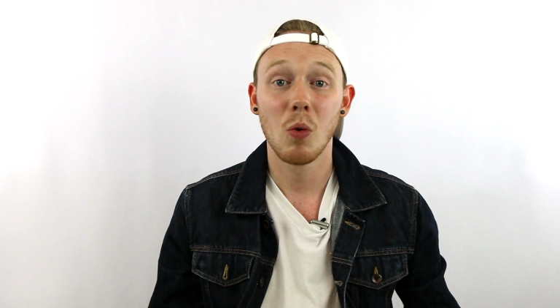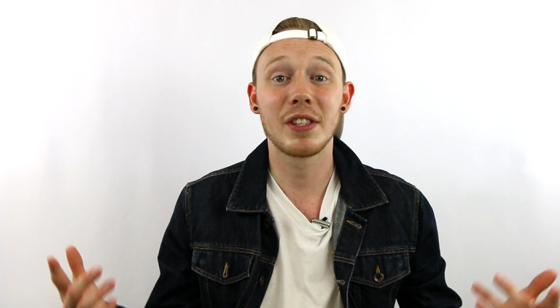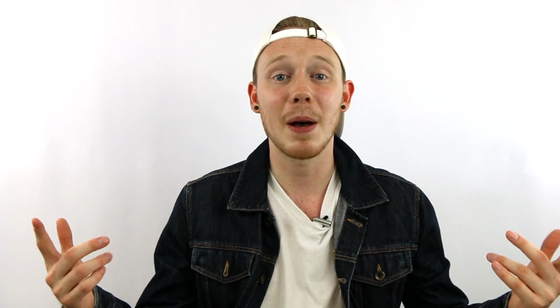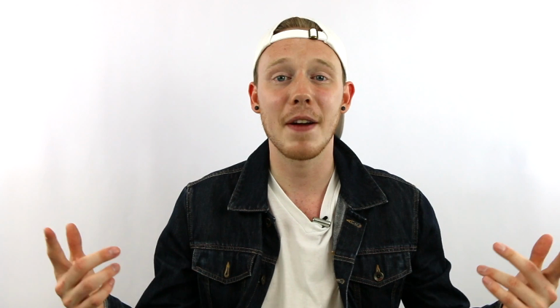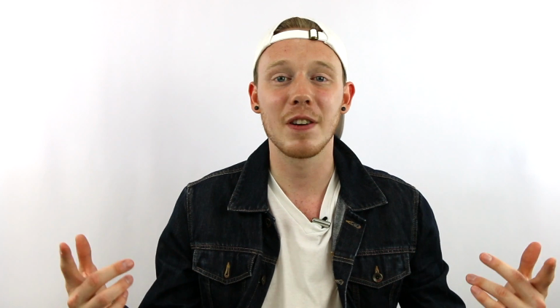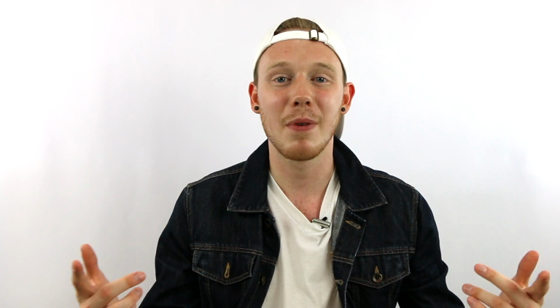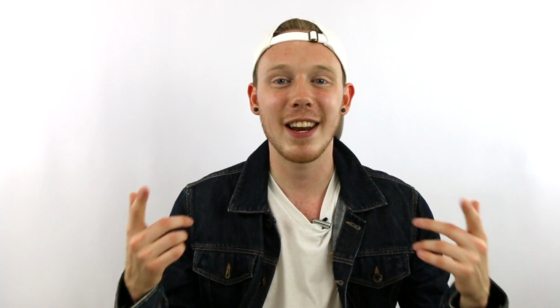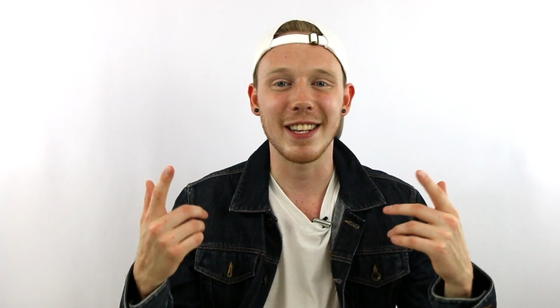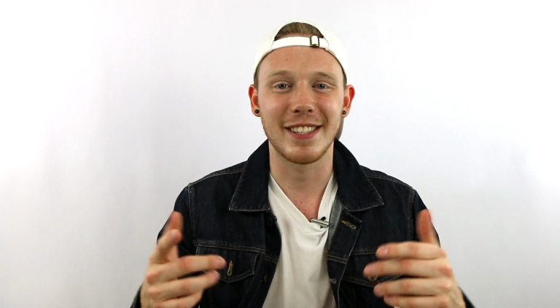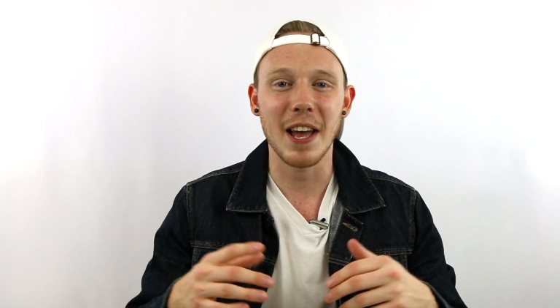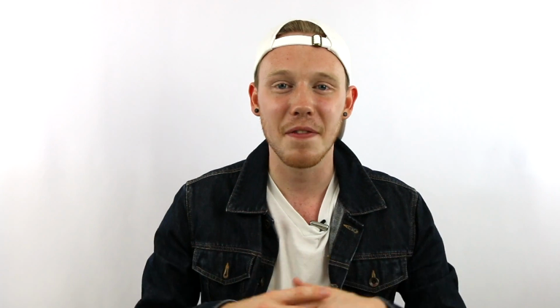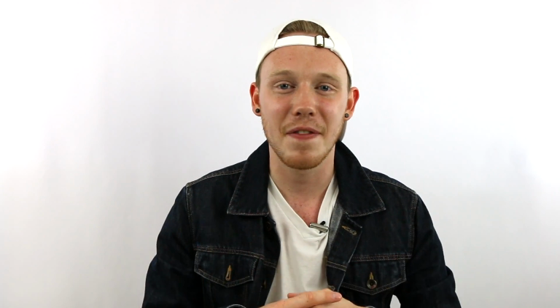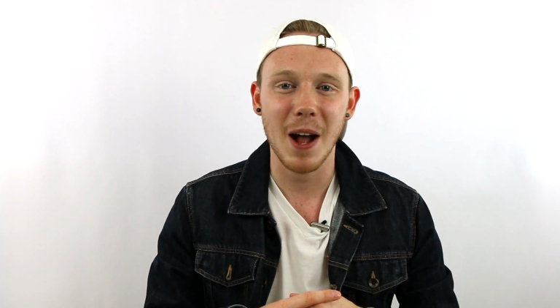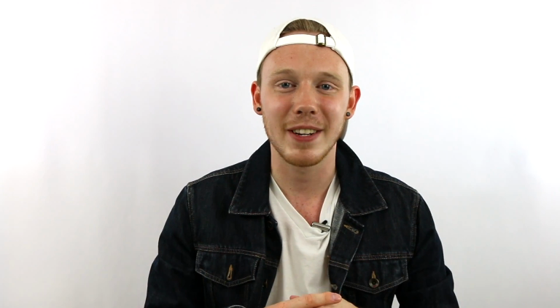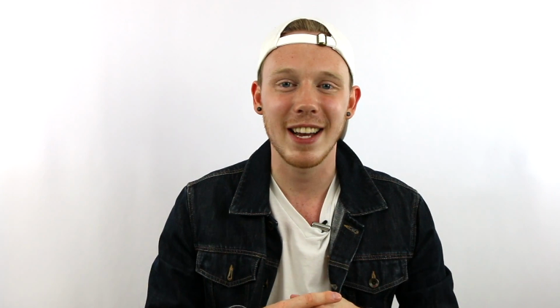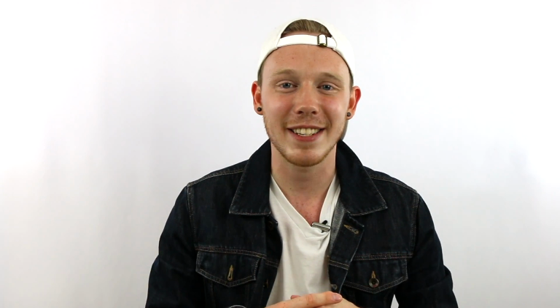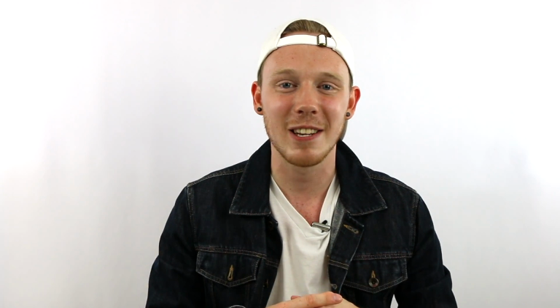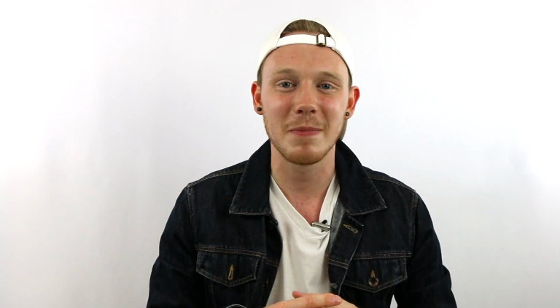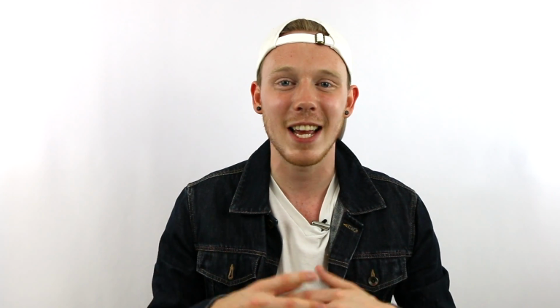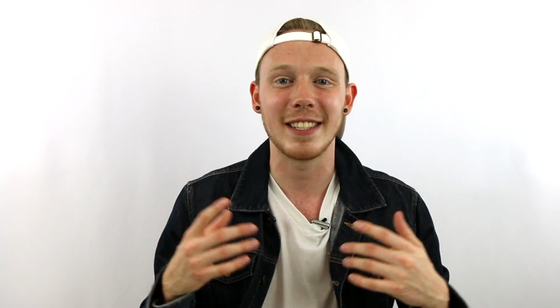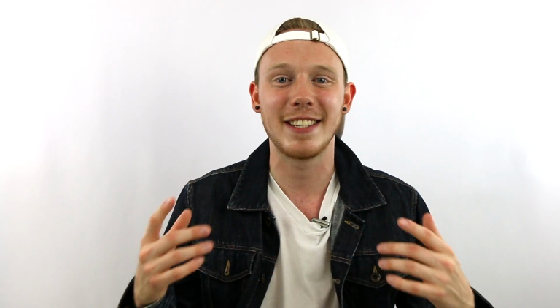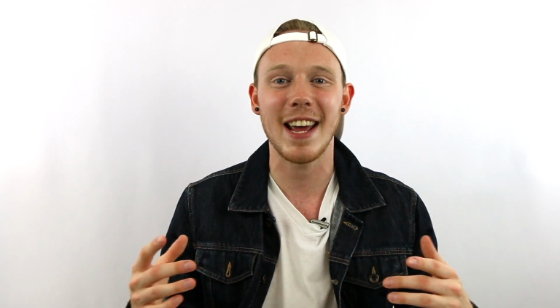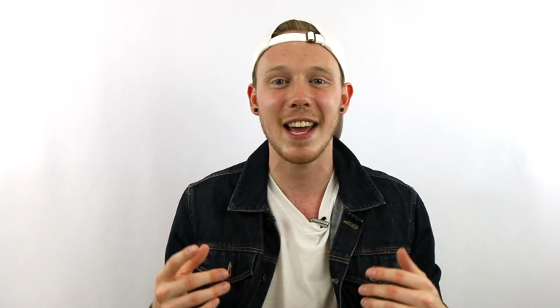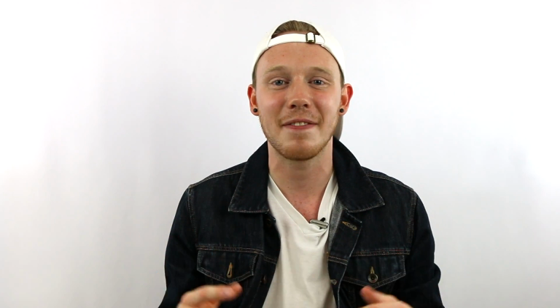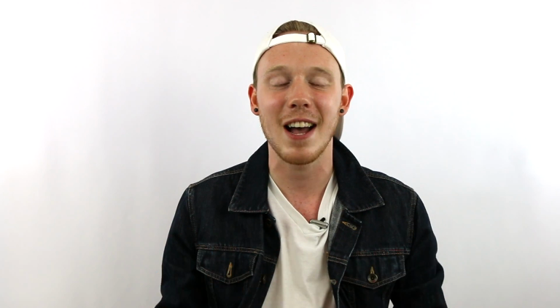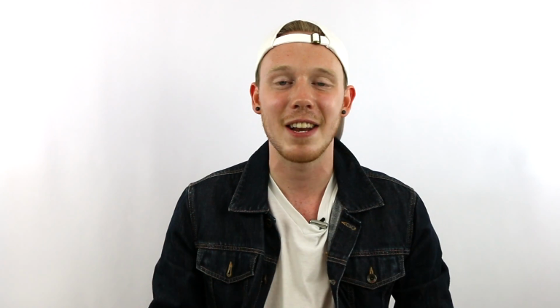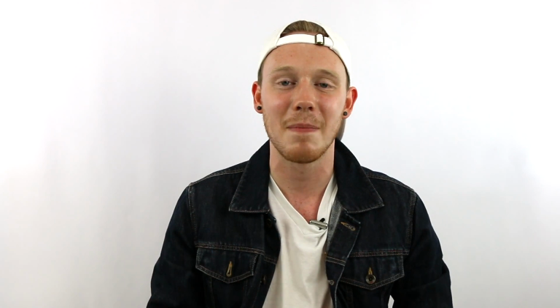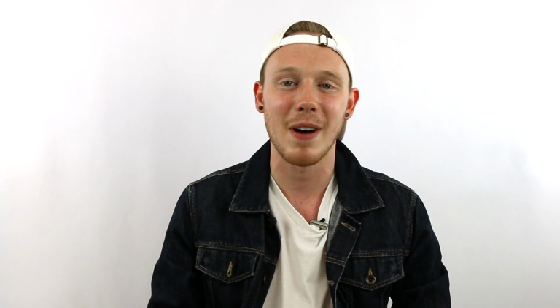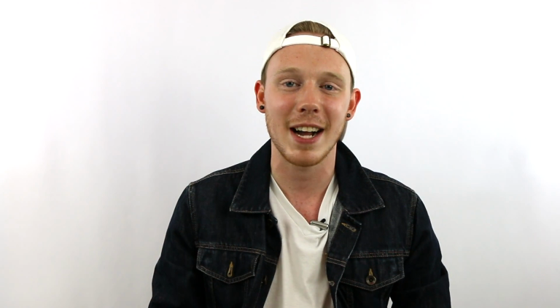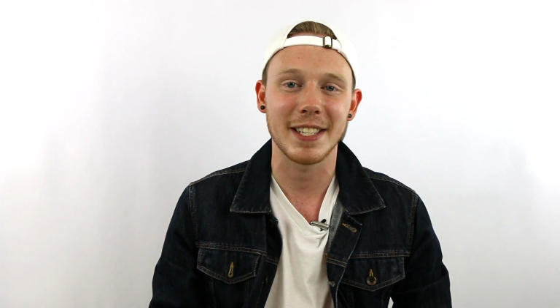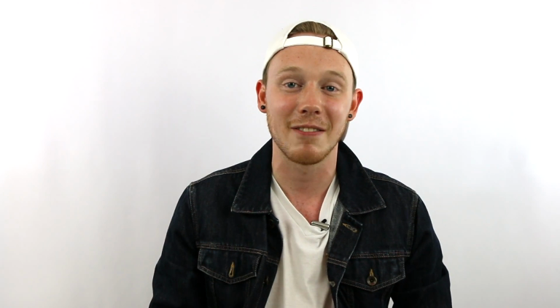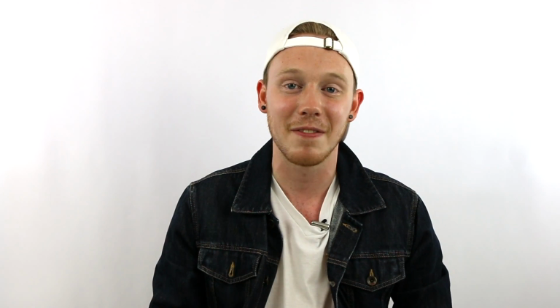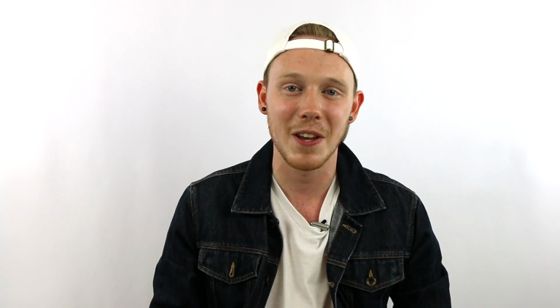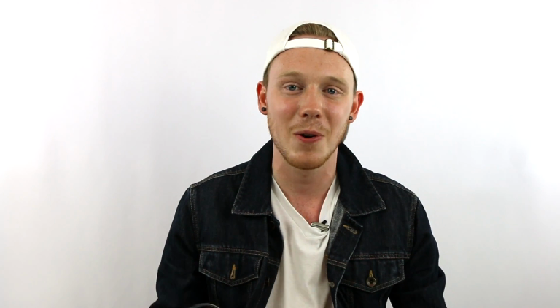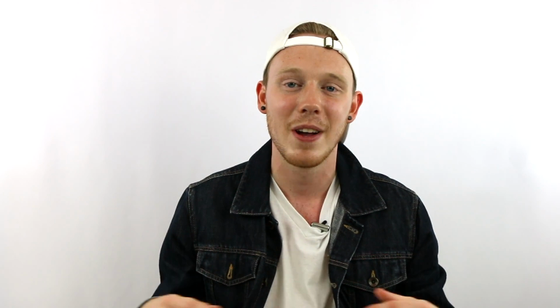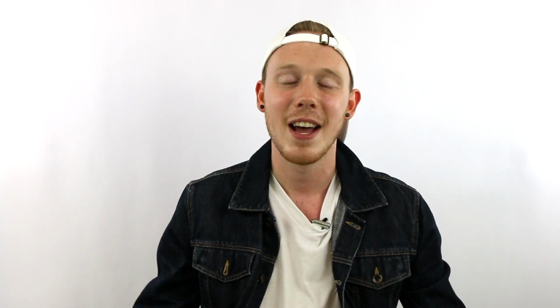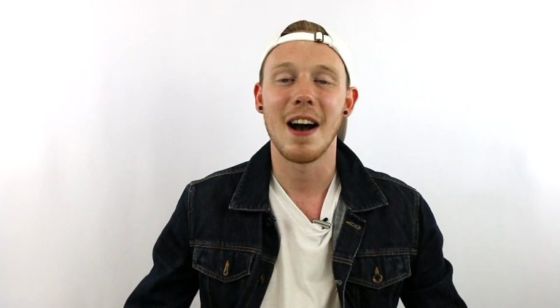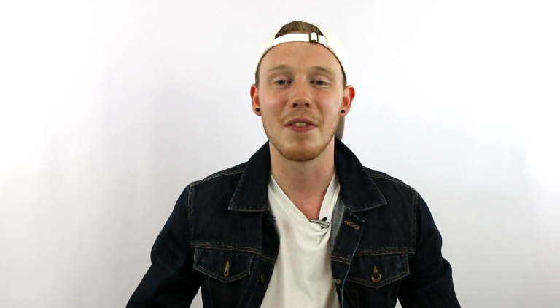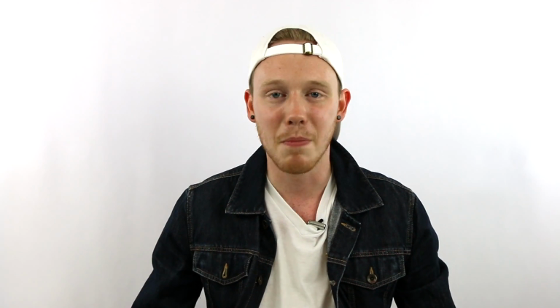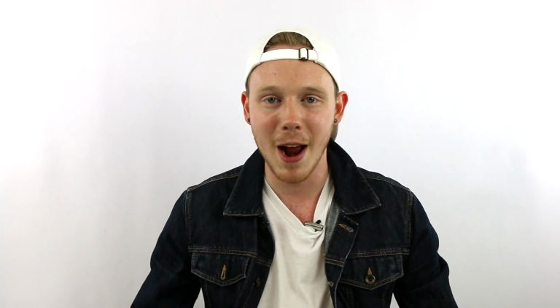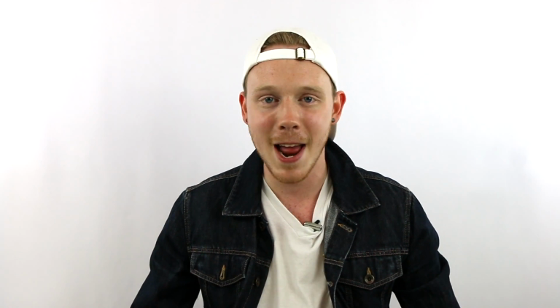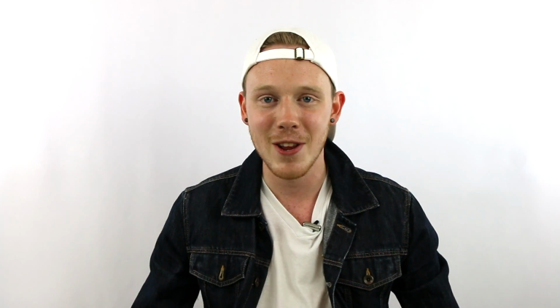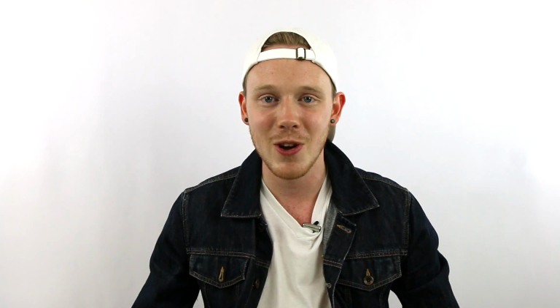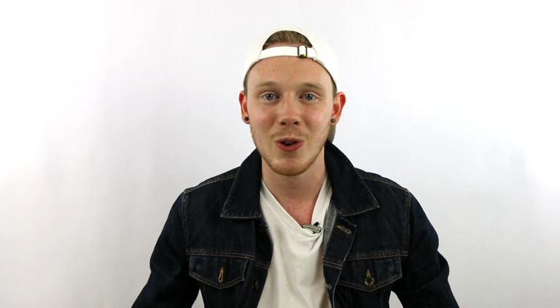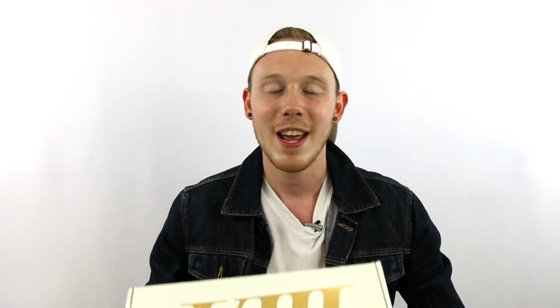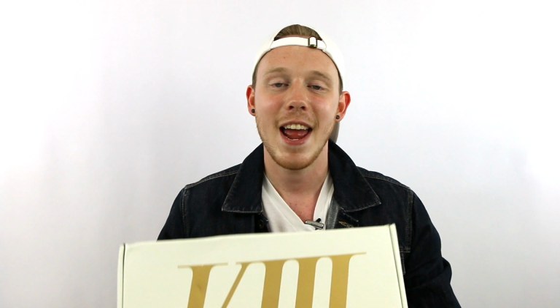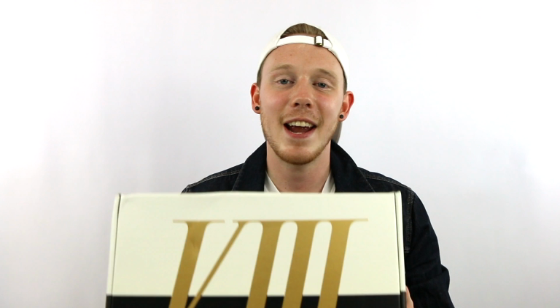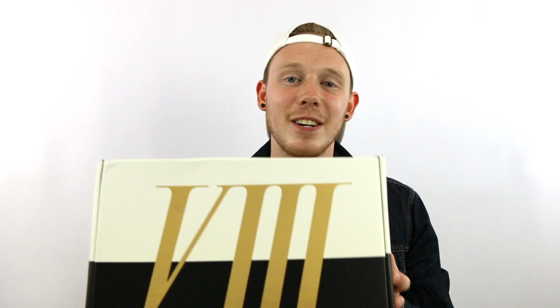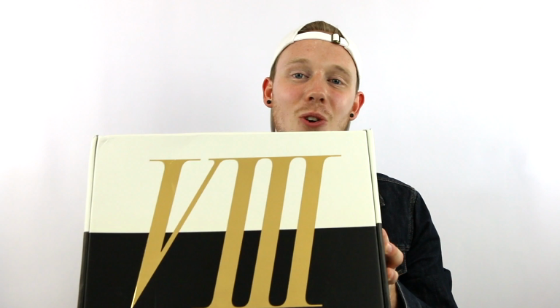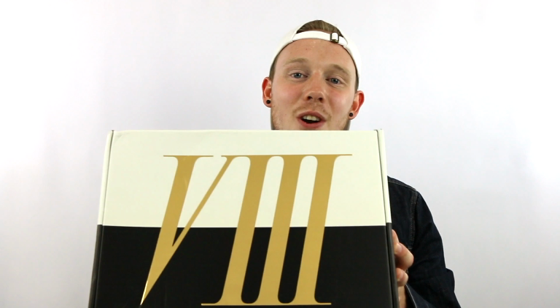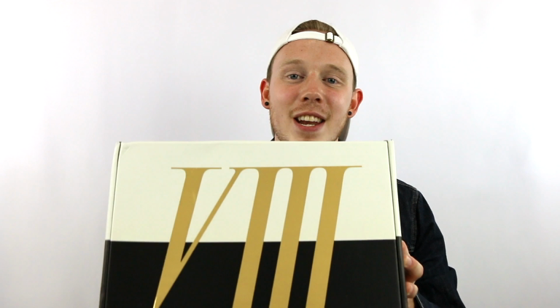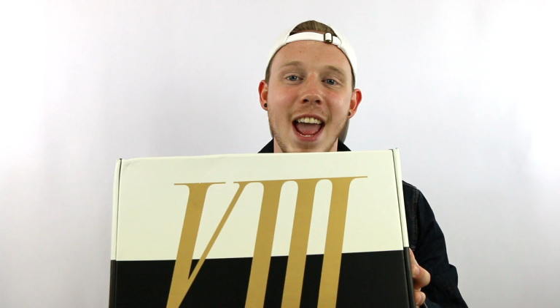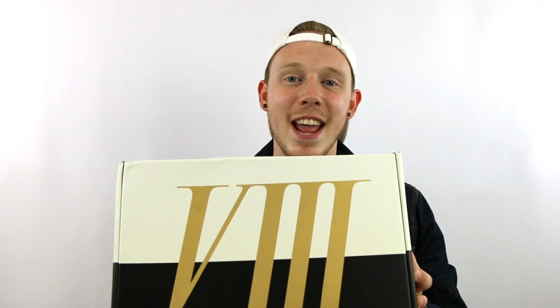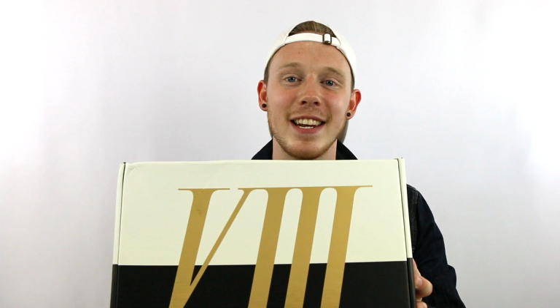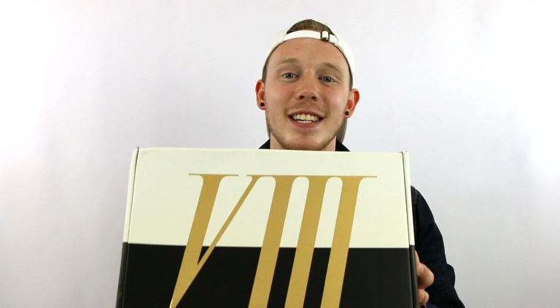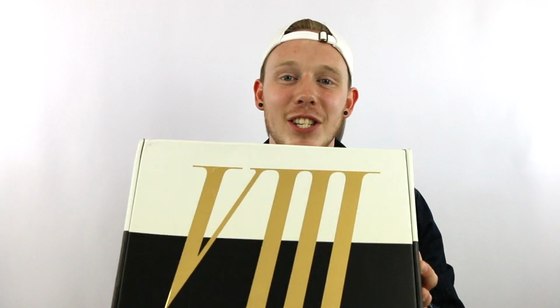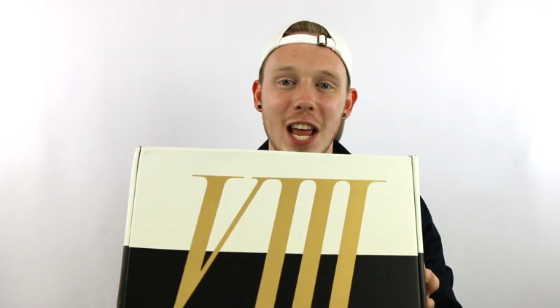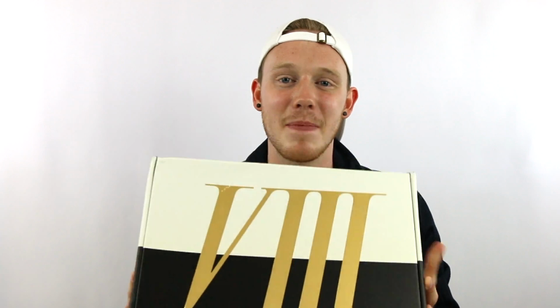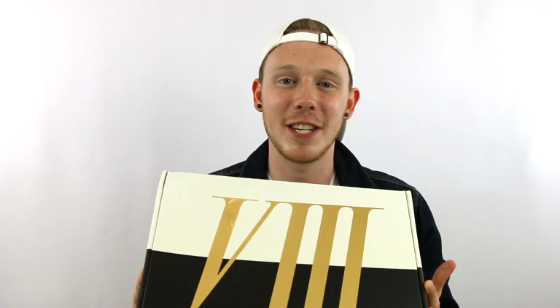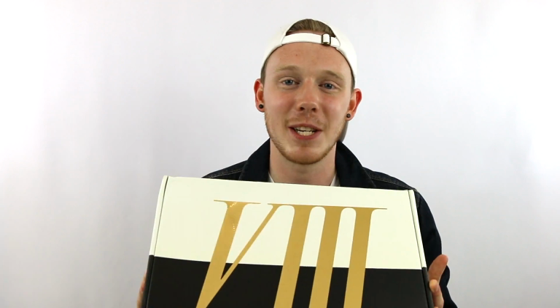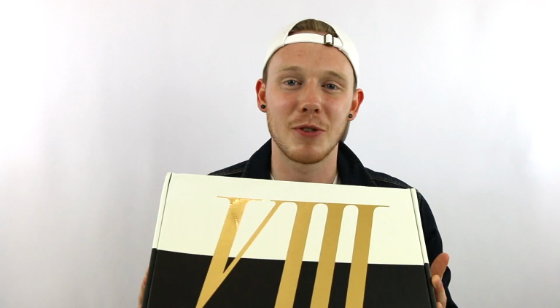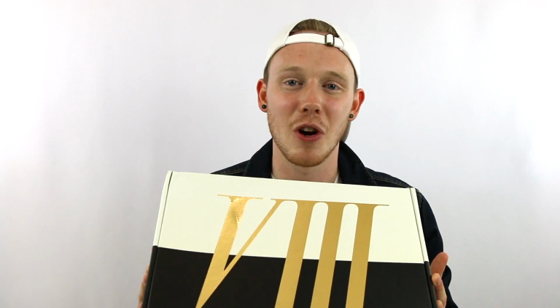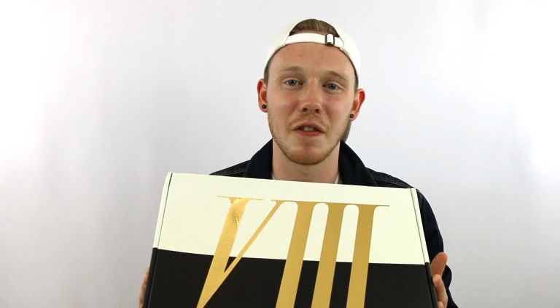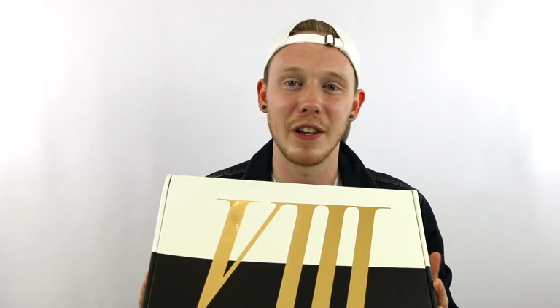What's up everybody? It's Seth from Fowler Customs and today I've got an unboxing review of the brand new Air Jordan 8 Championship Trophy.